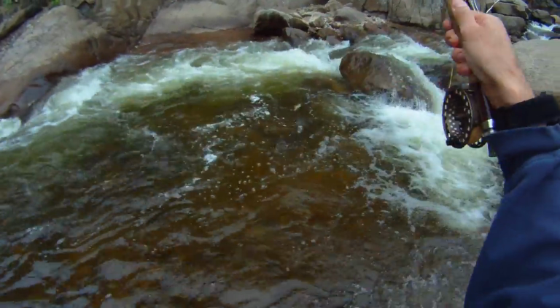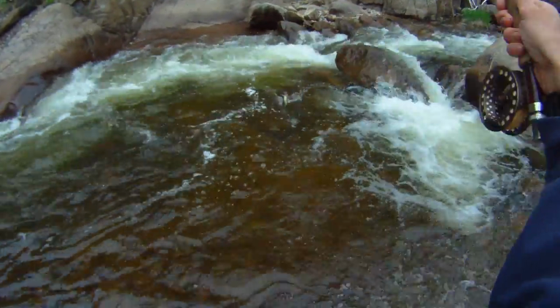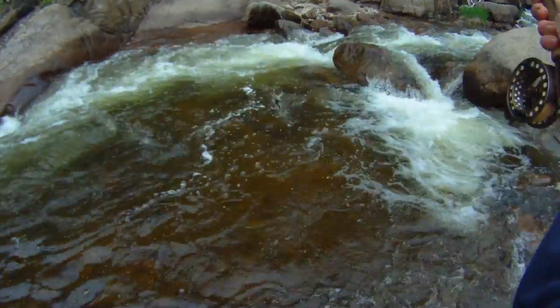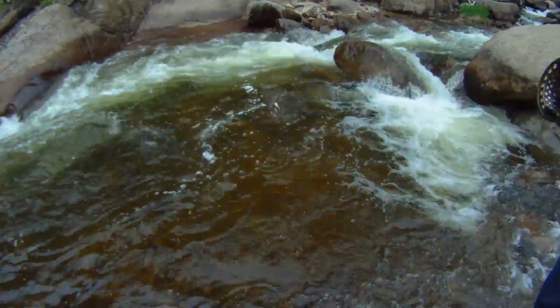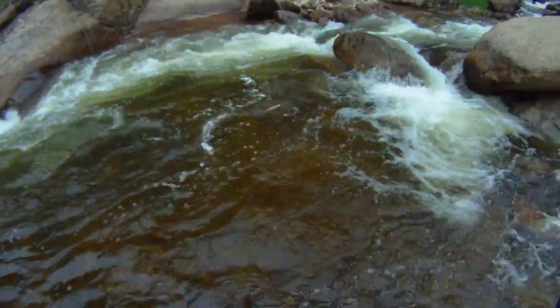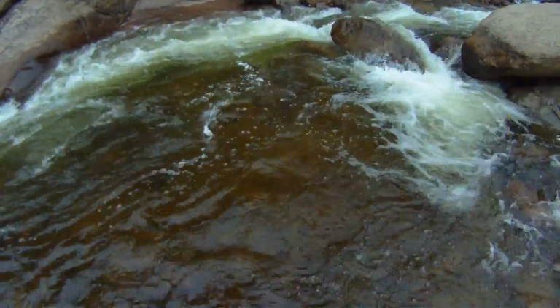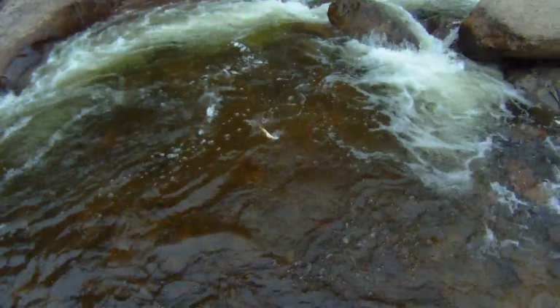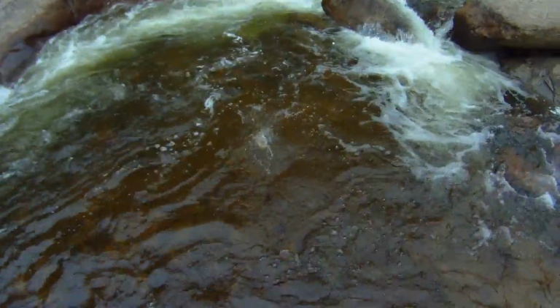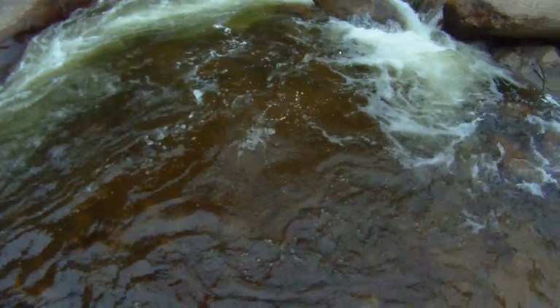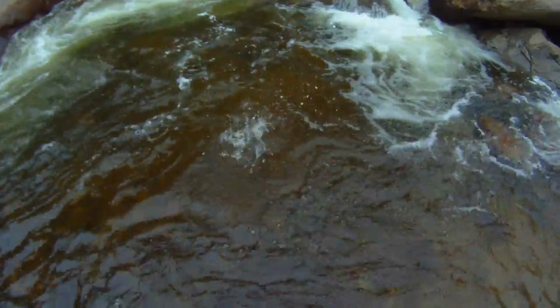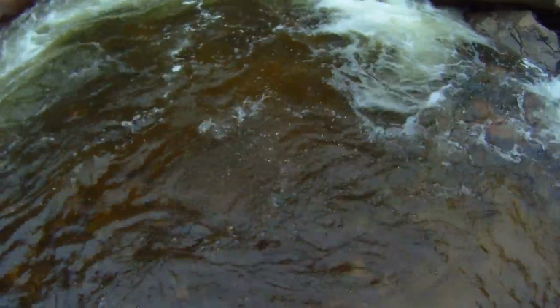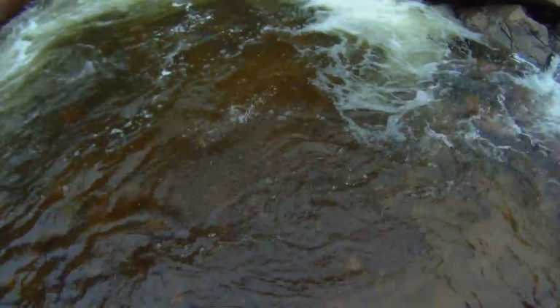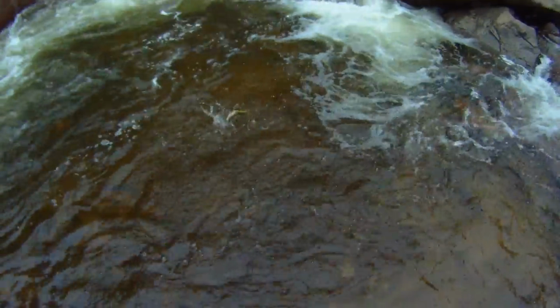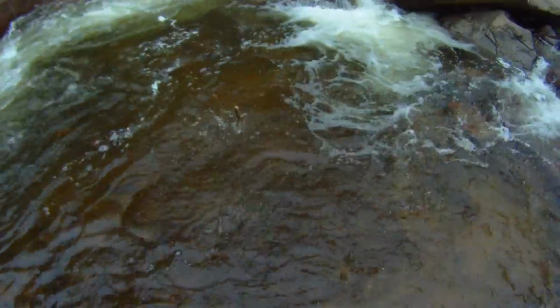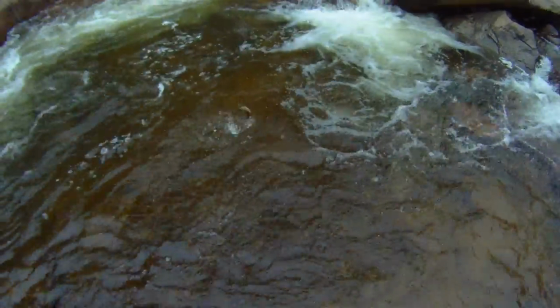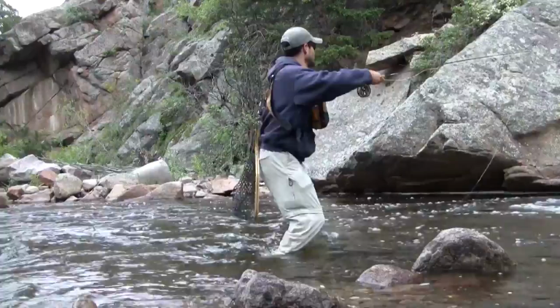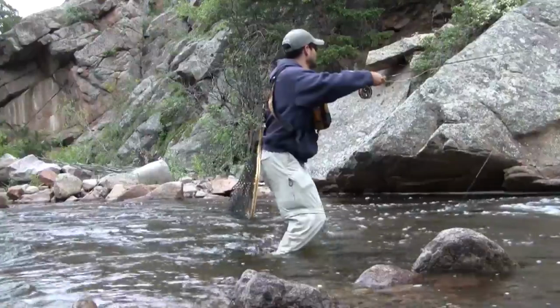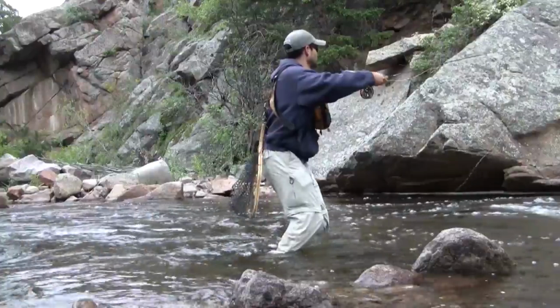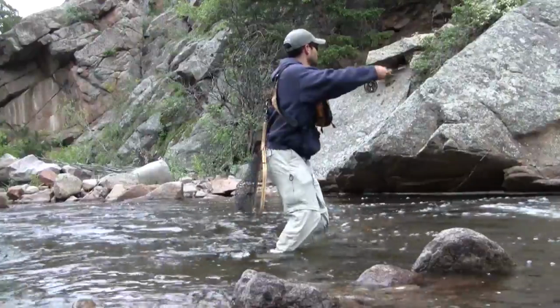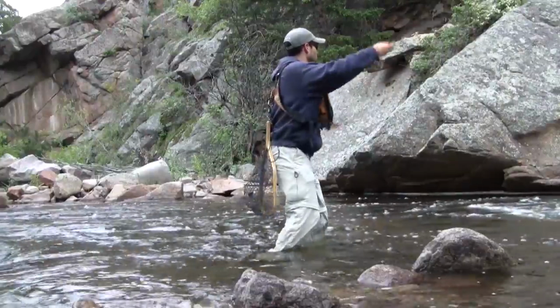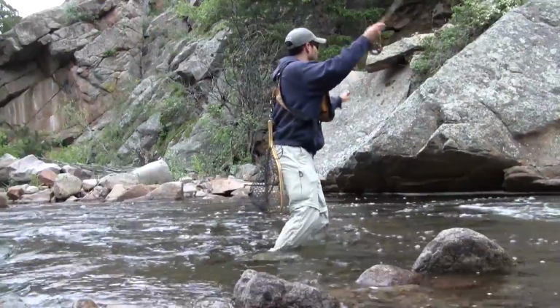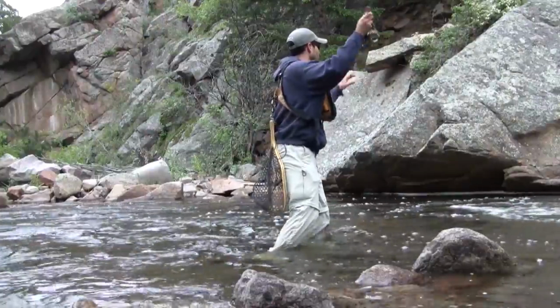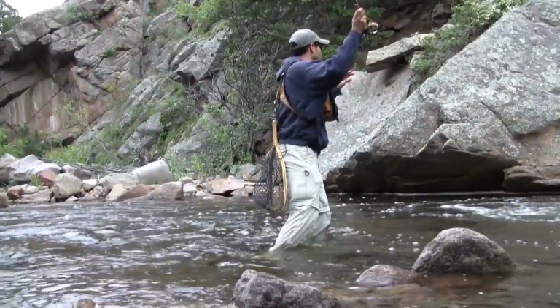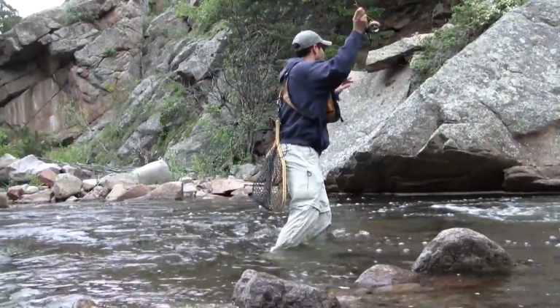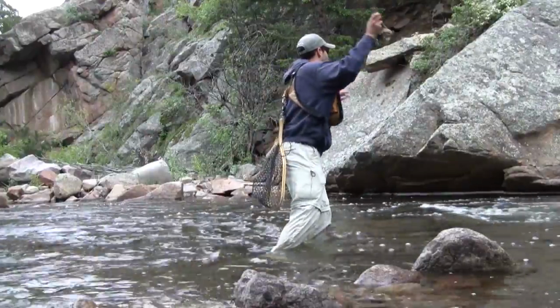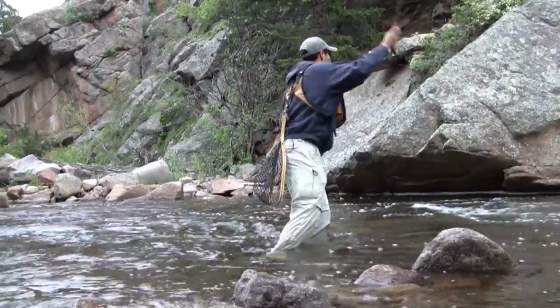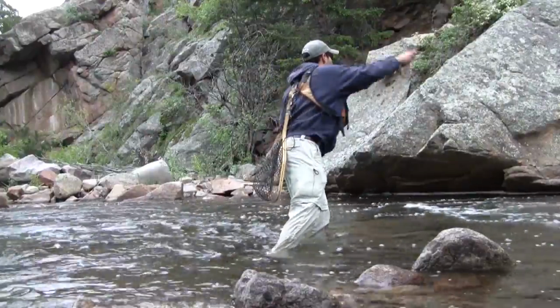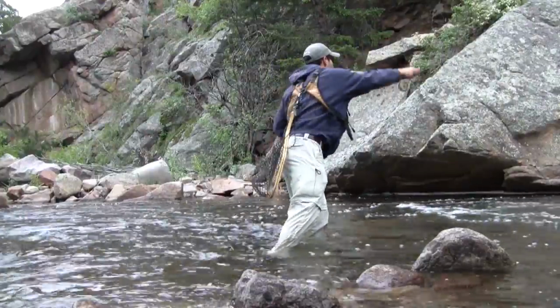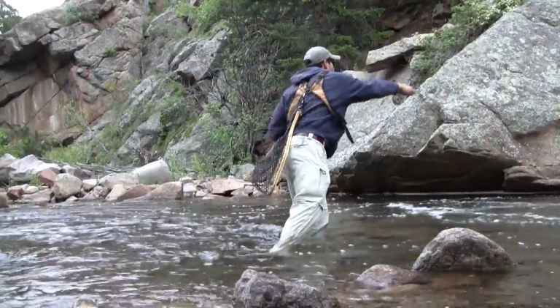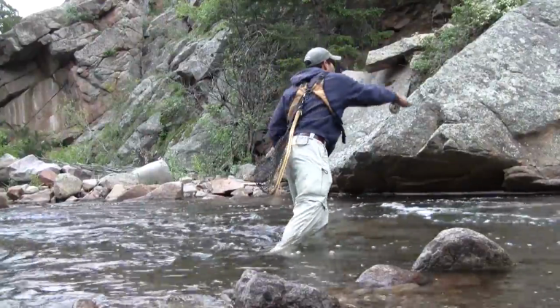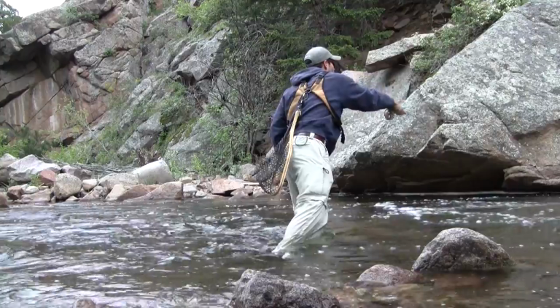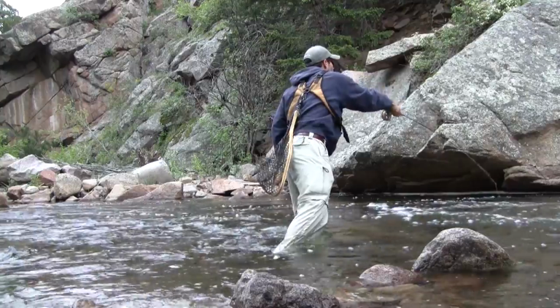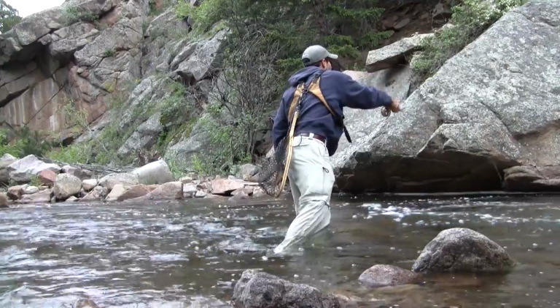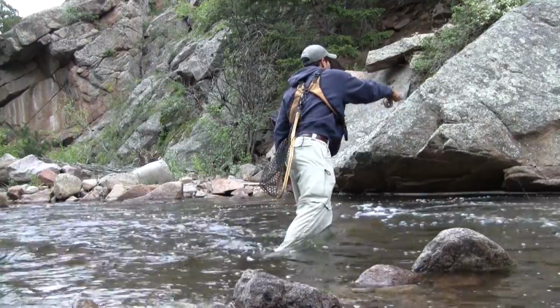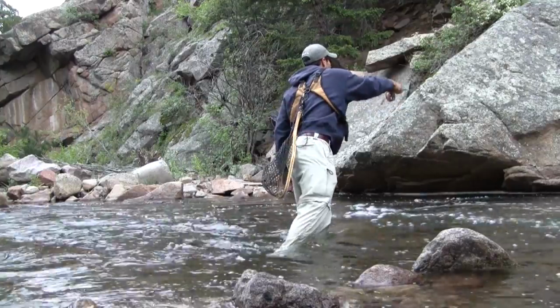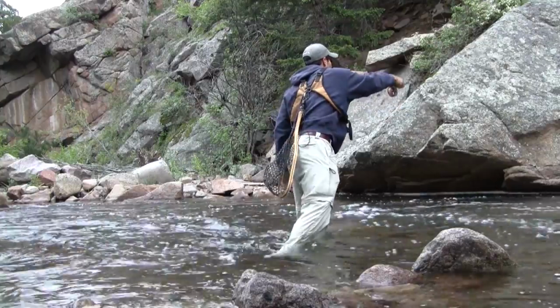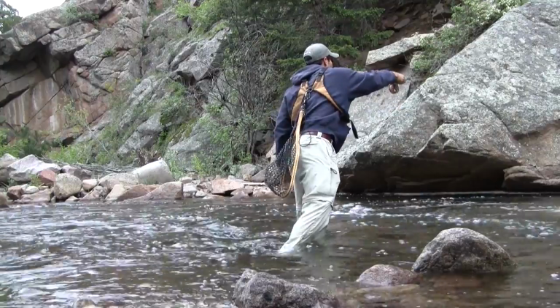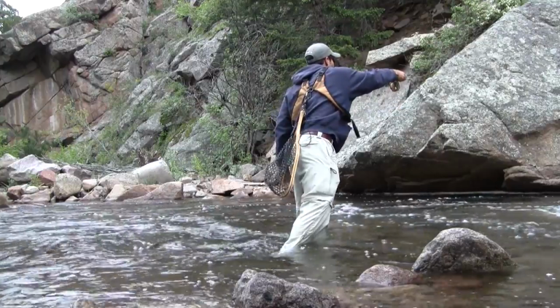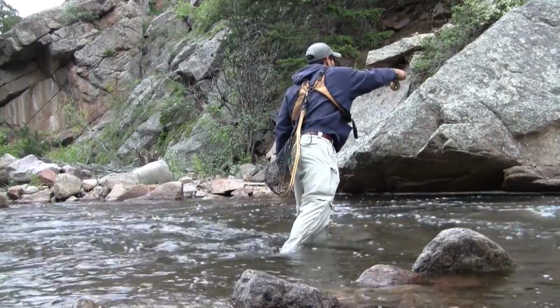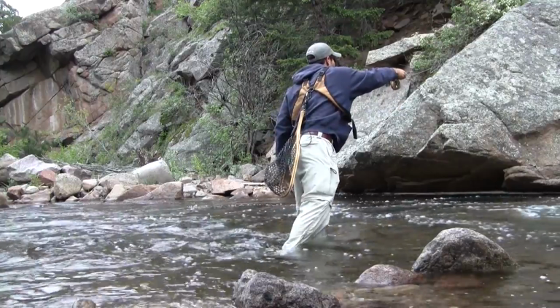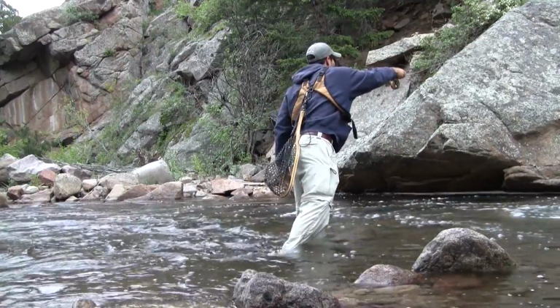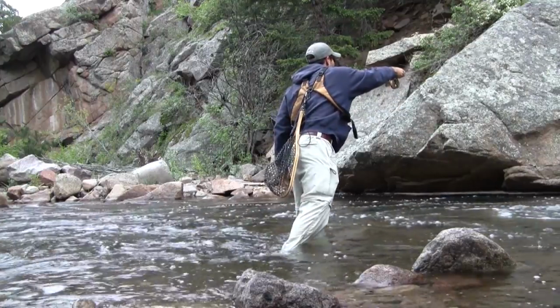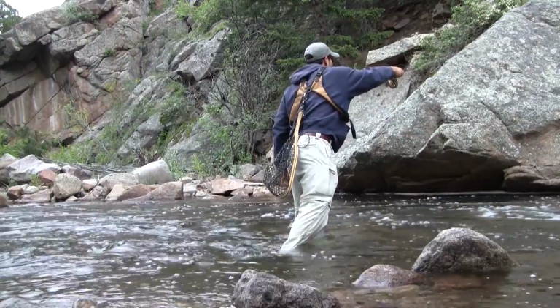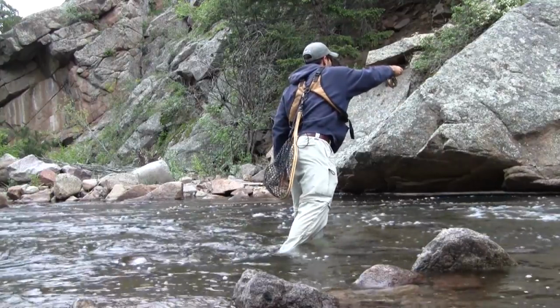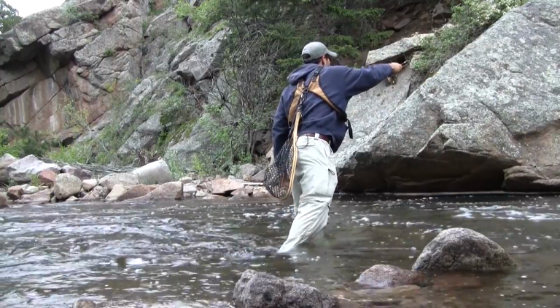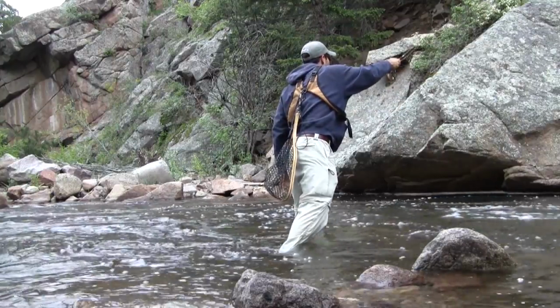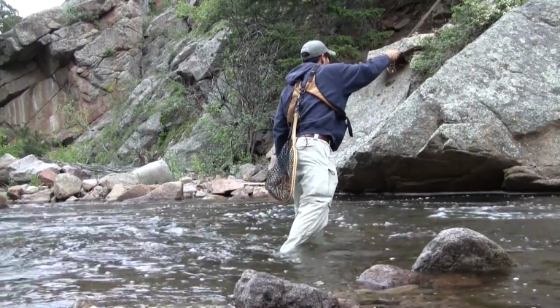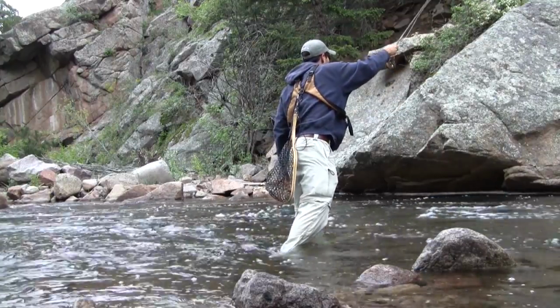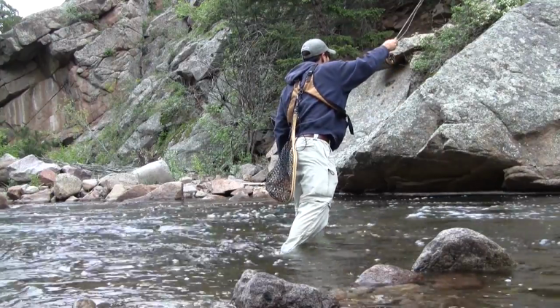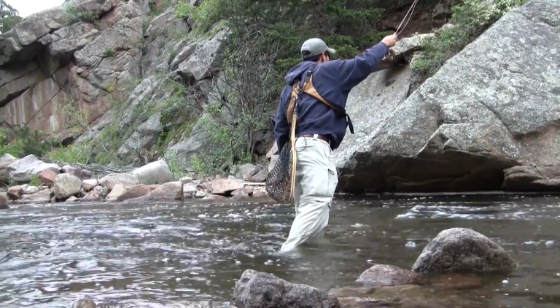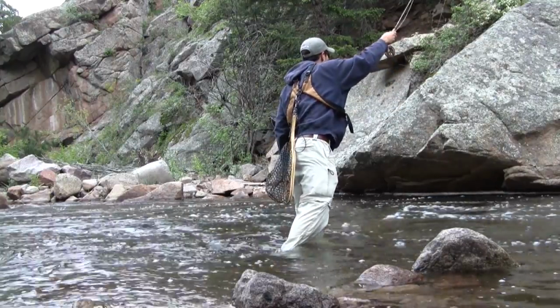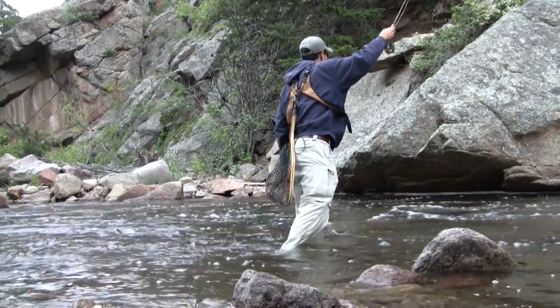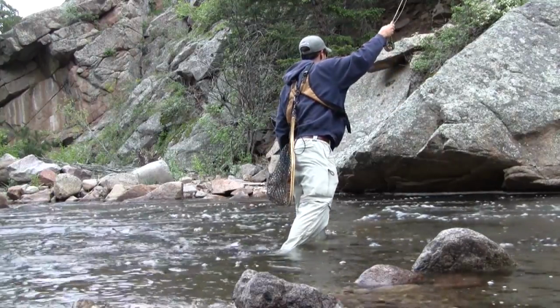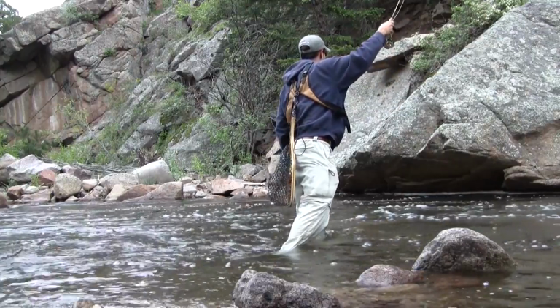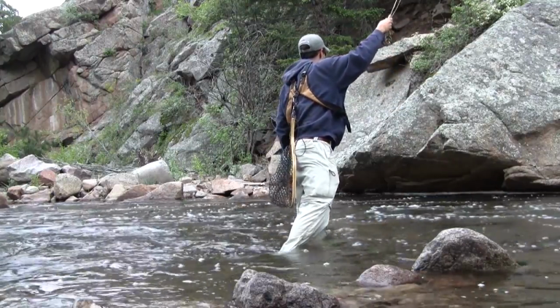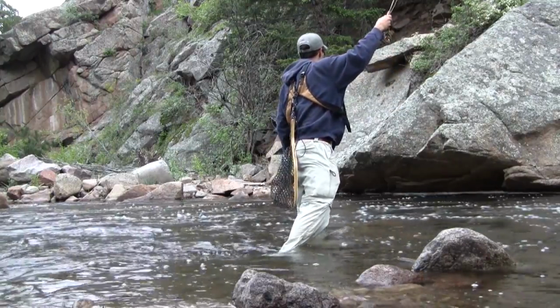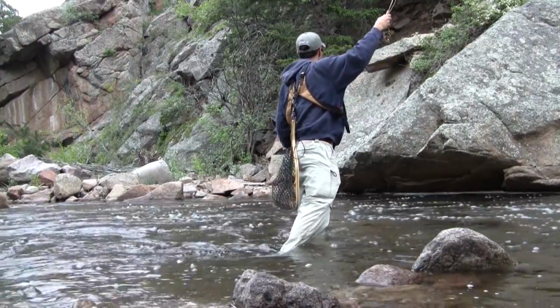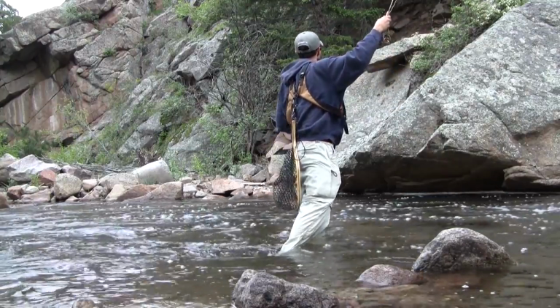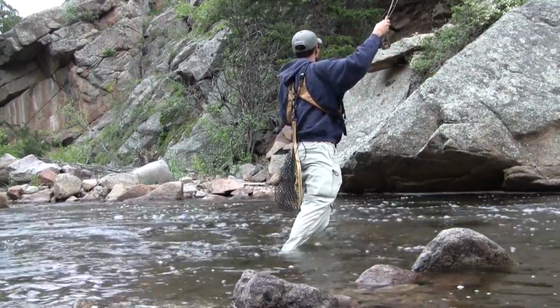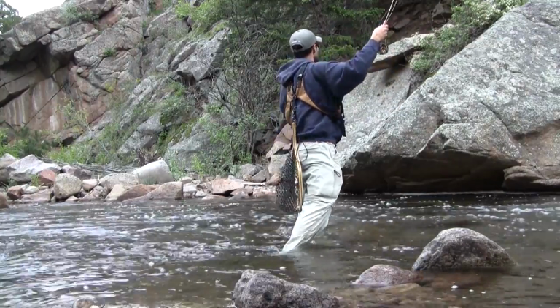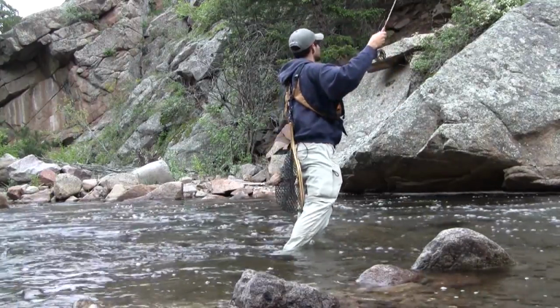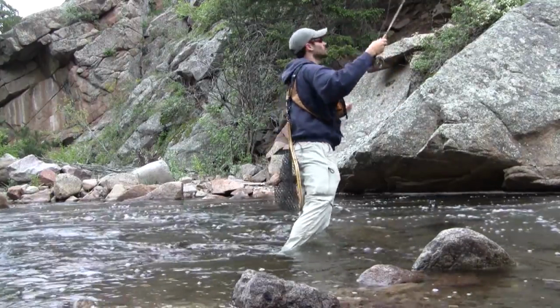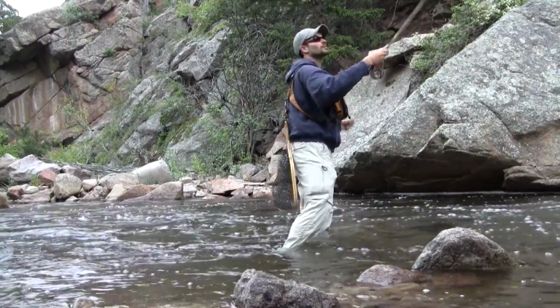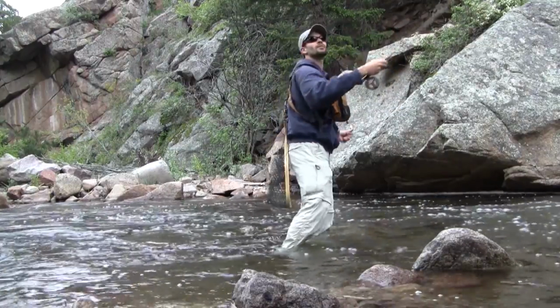And as usual, on small streams like this, watch your back casts, because sometimes flies end up in trees.